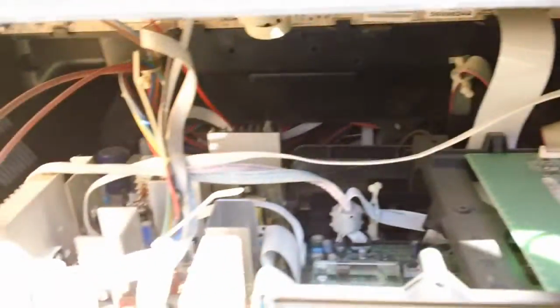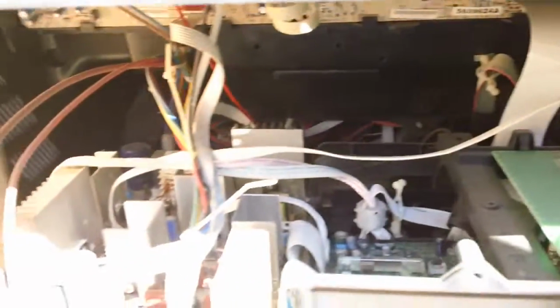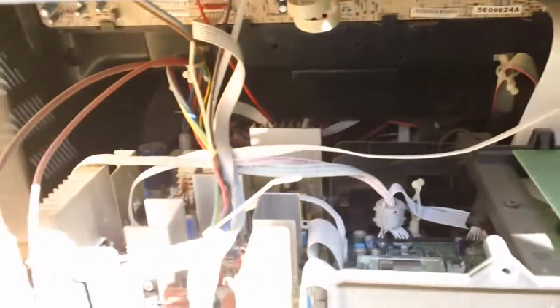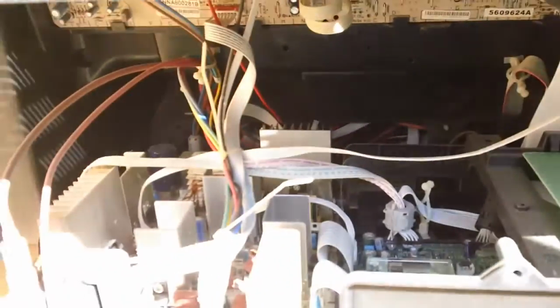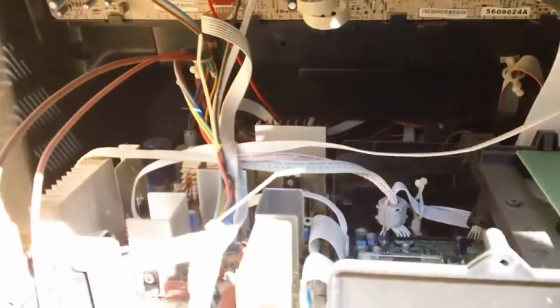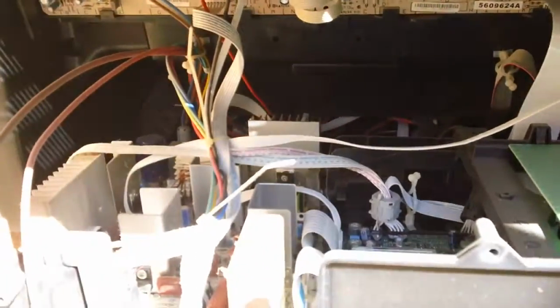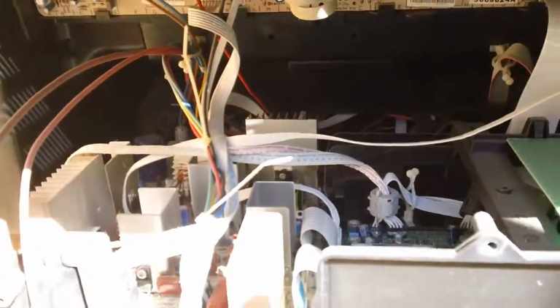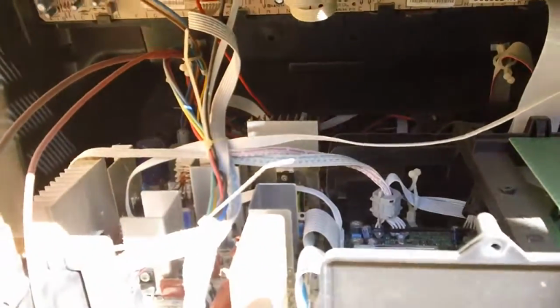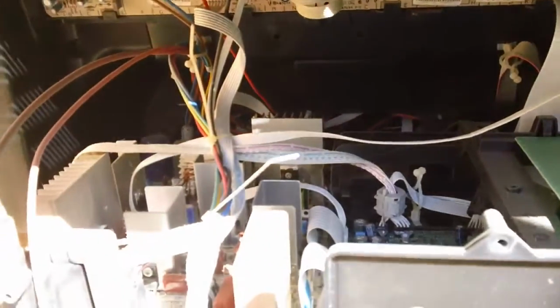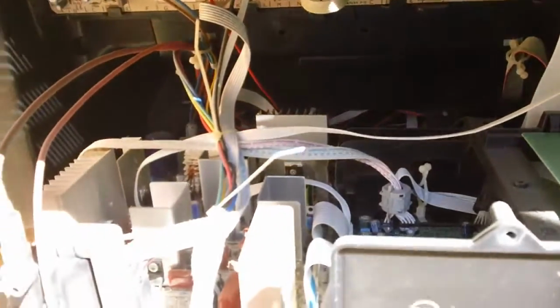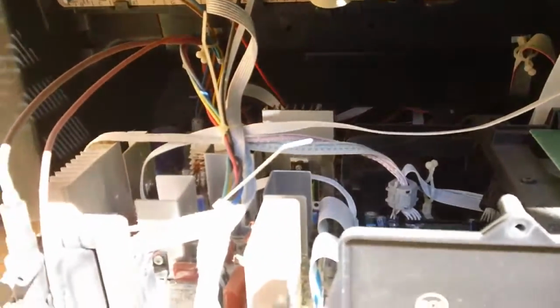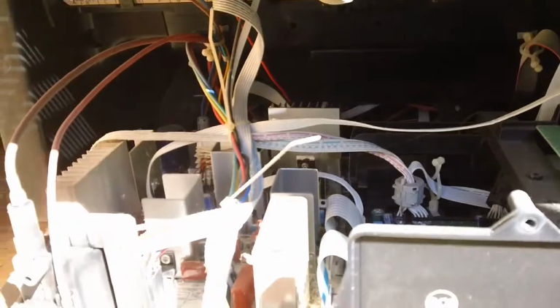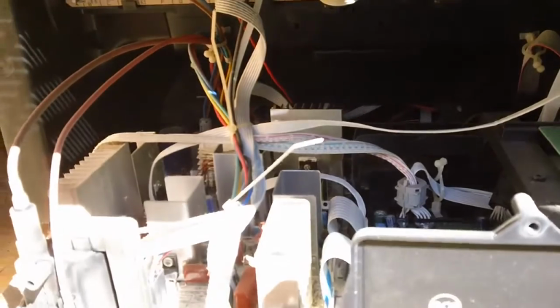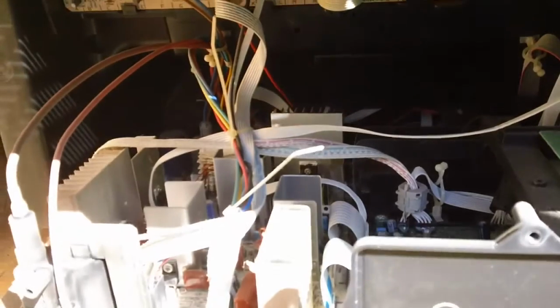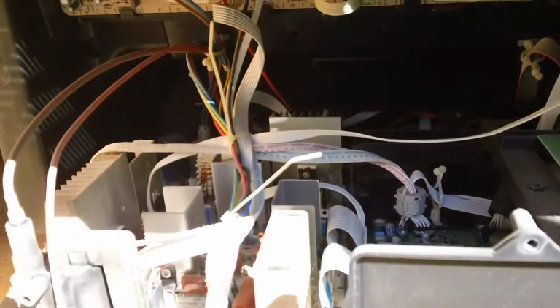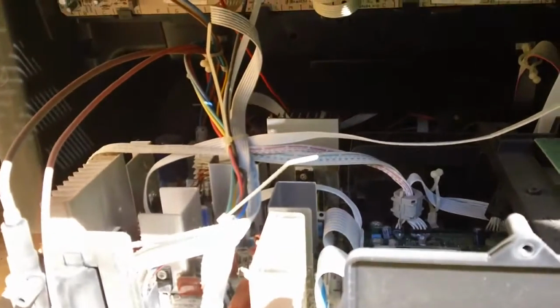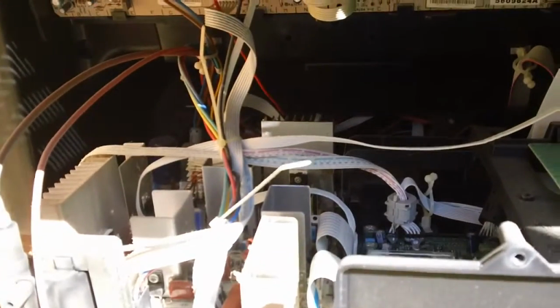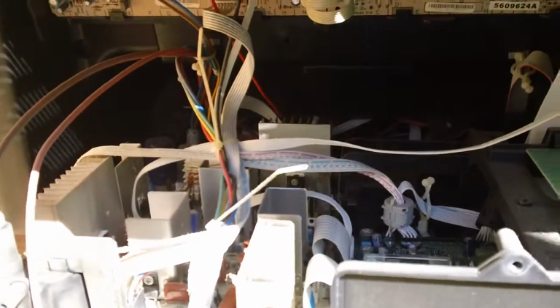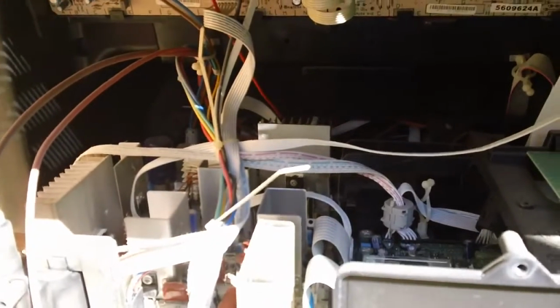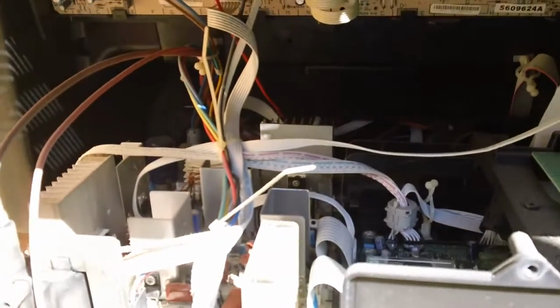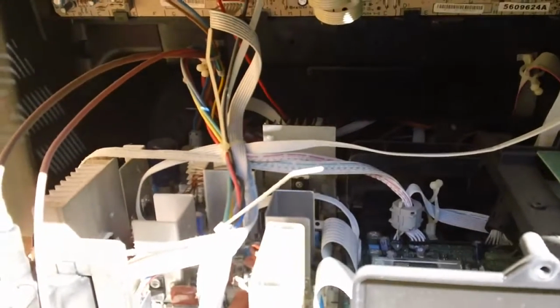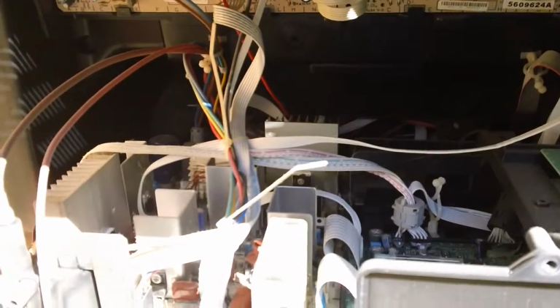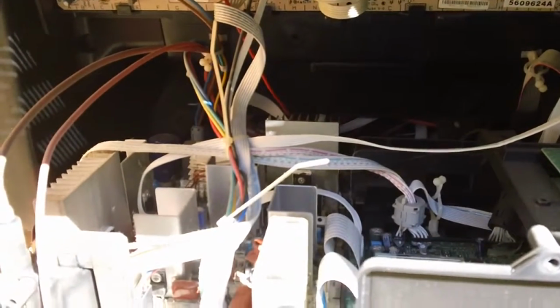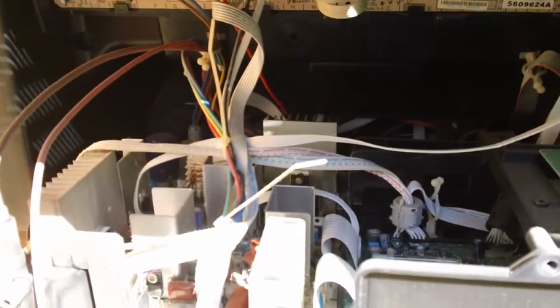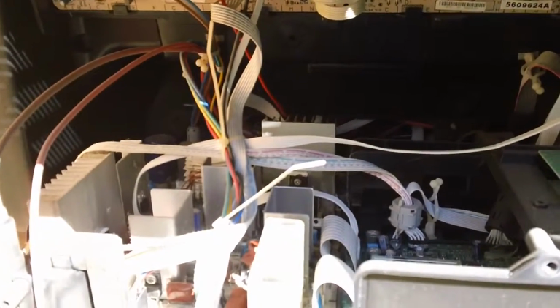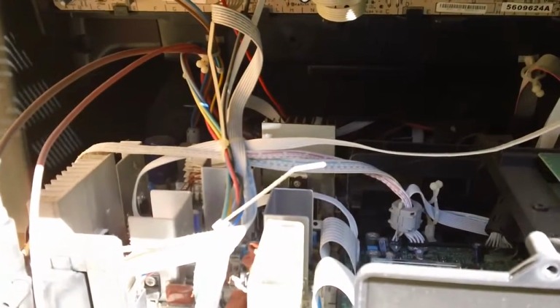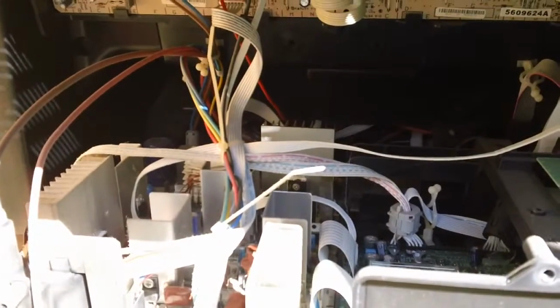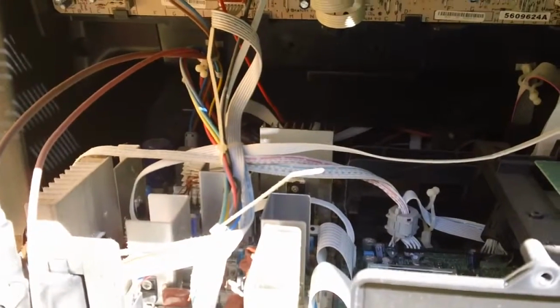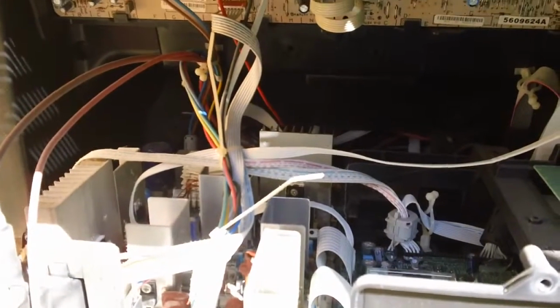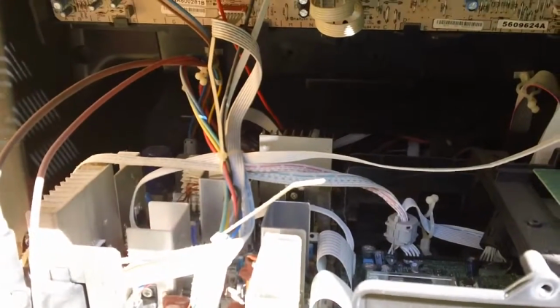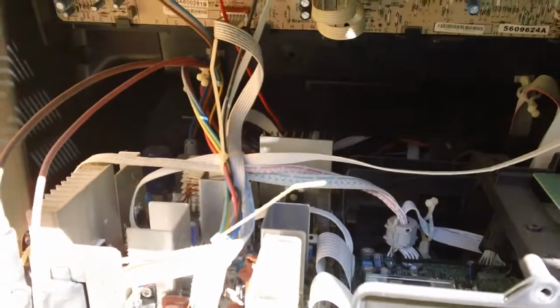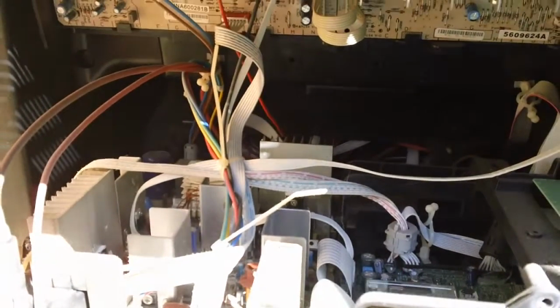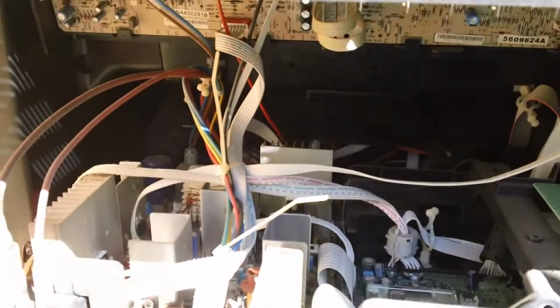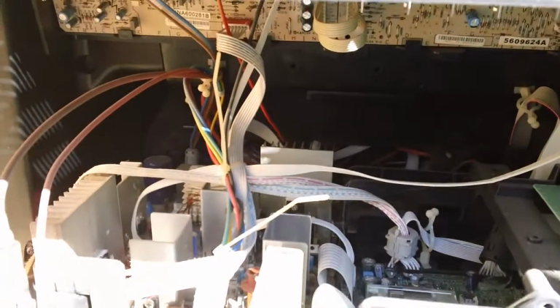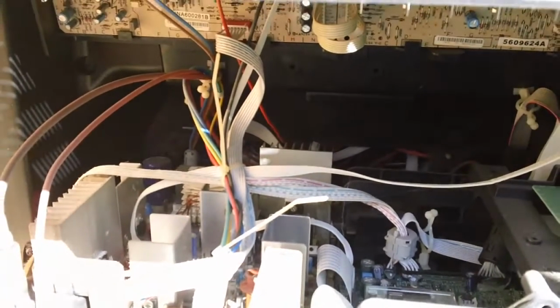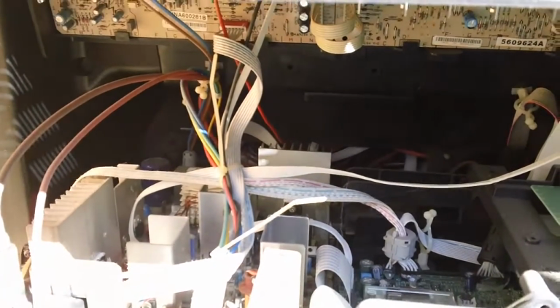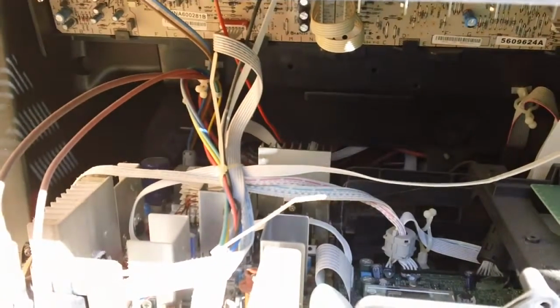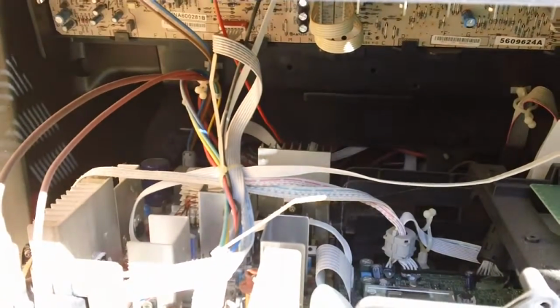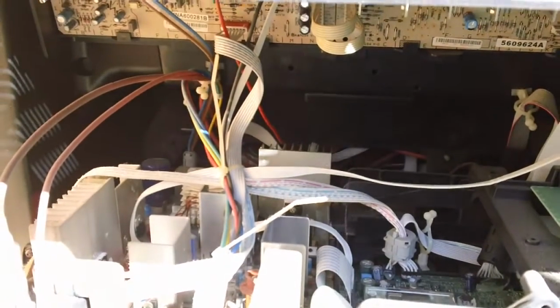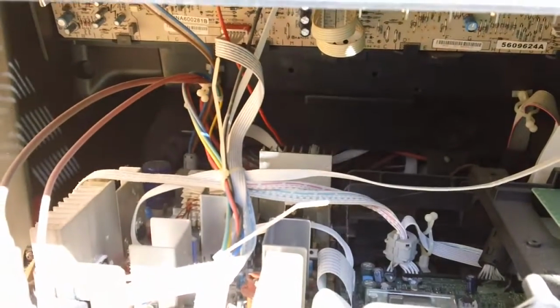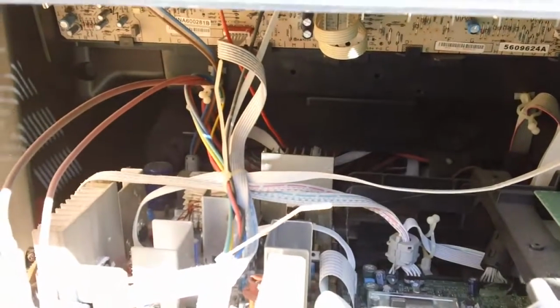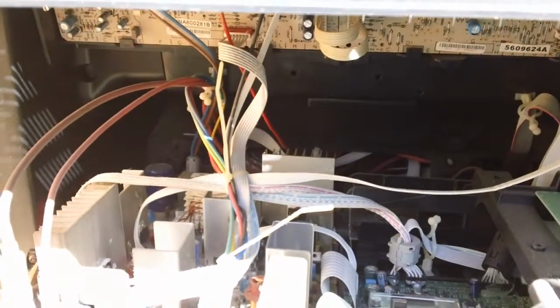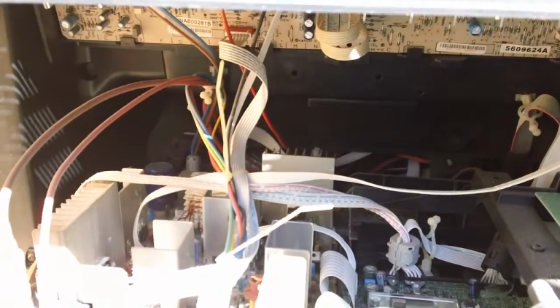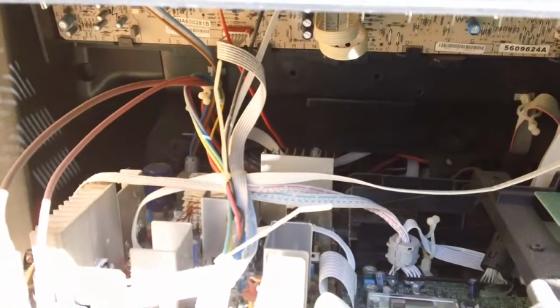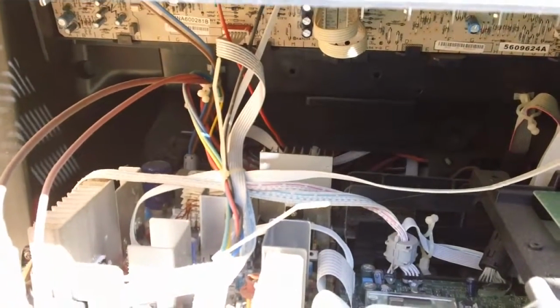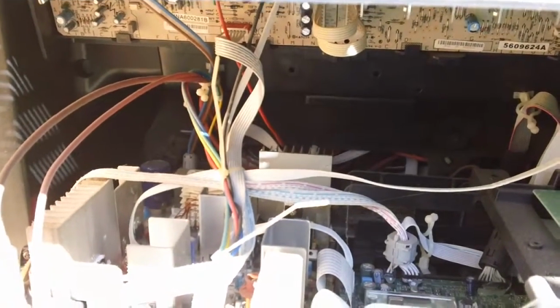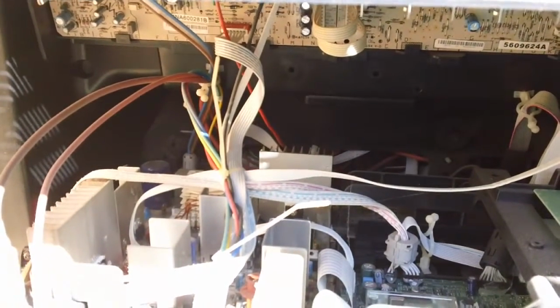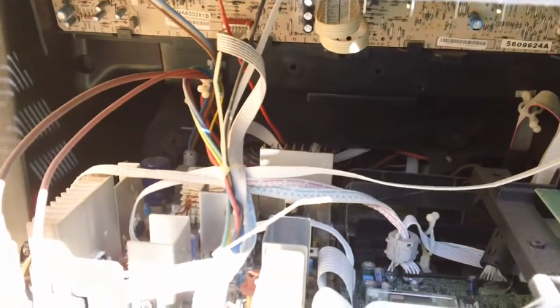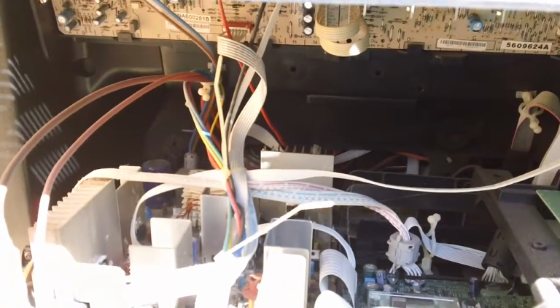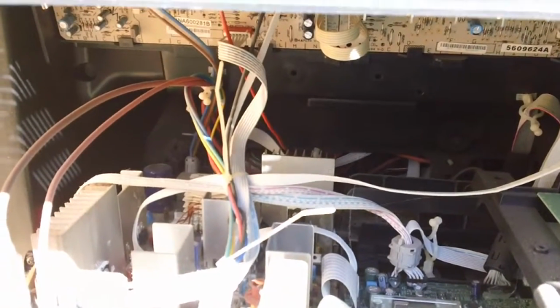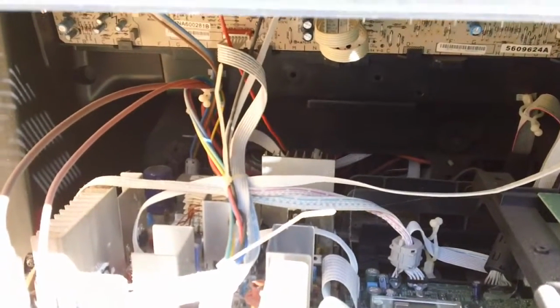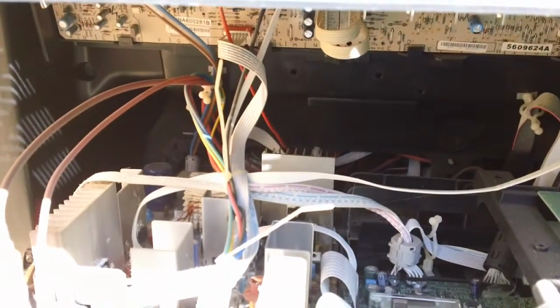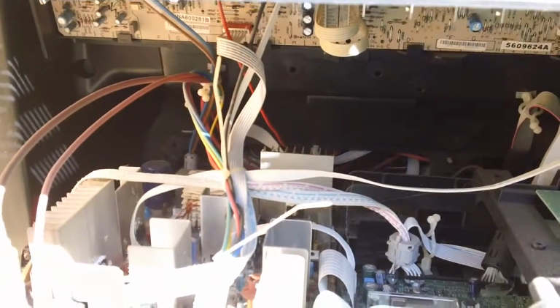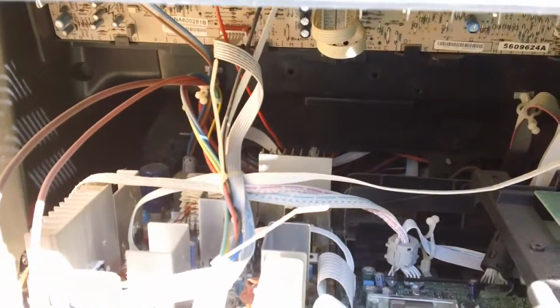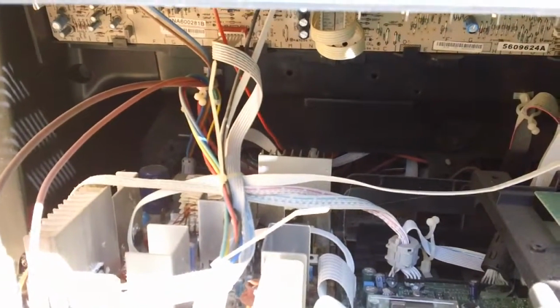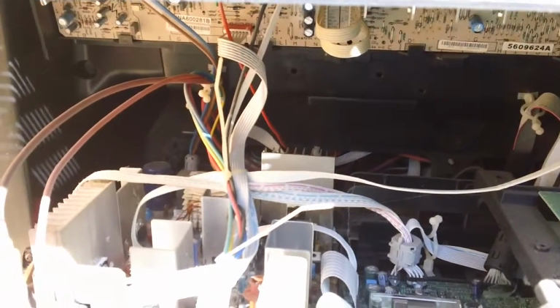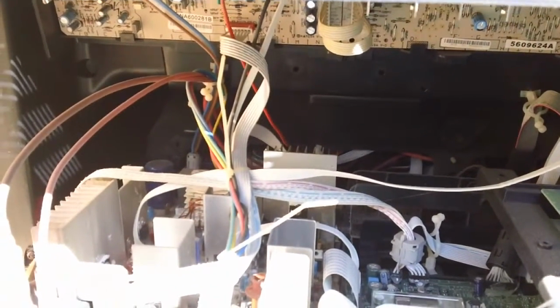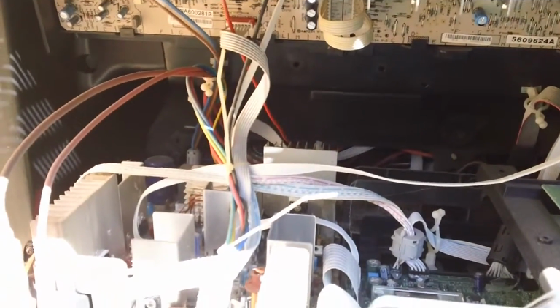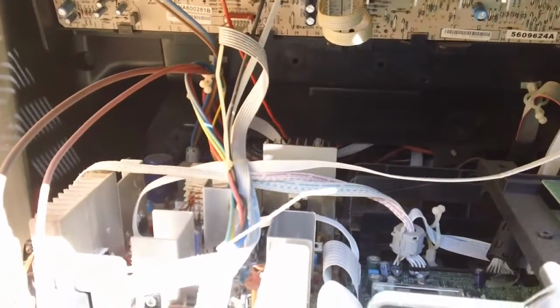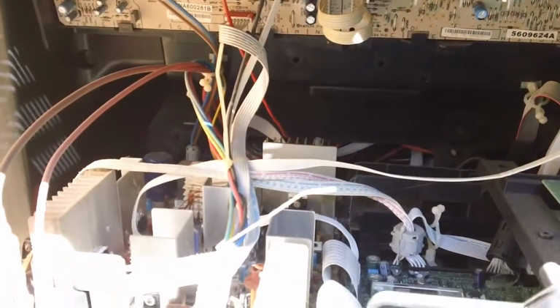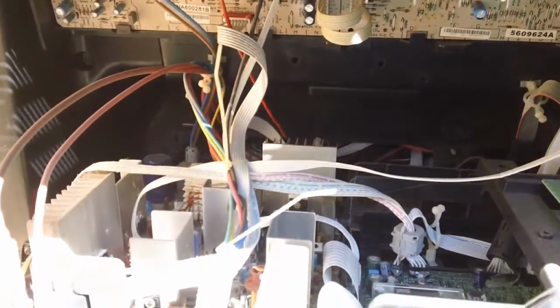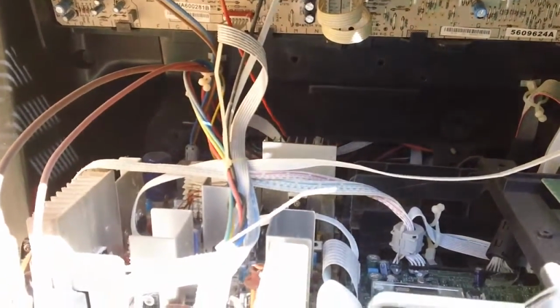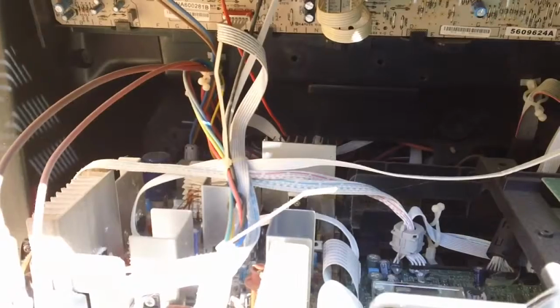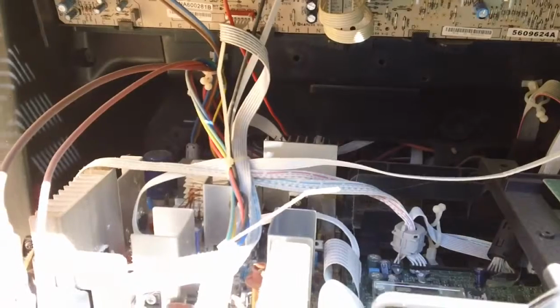And a lot of stuff that got really dirty. It's a real shame — it probably would still work if we just gave it a good cleaning, but it's too big. It's gotta go.